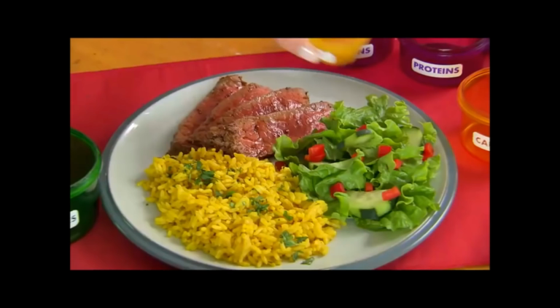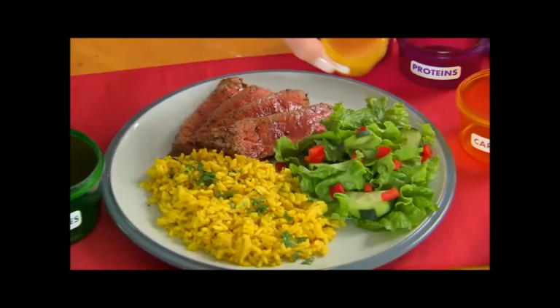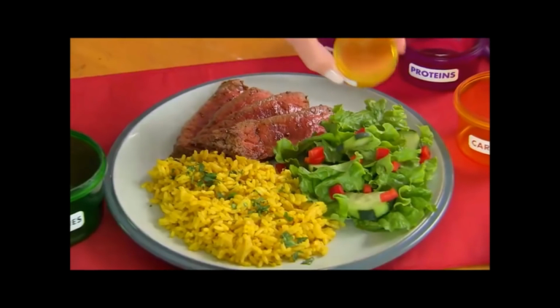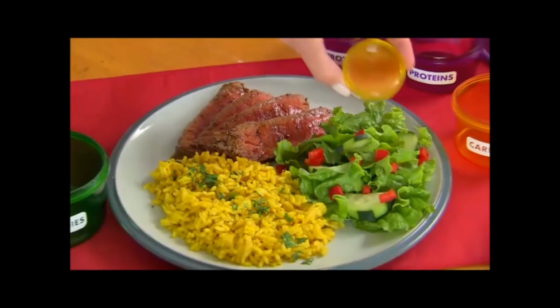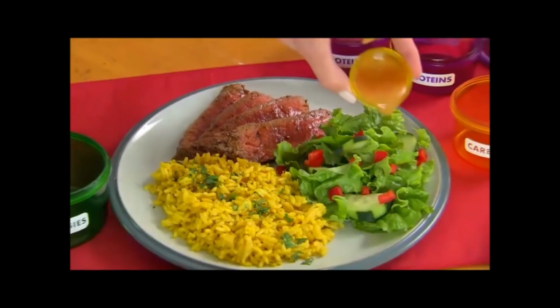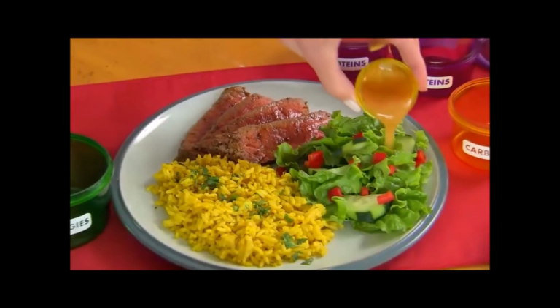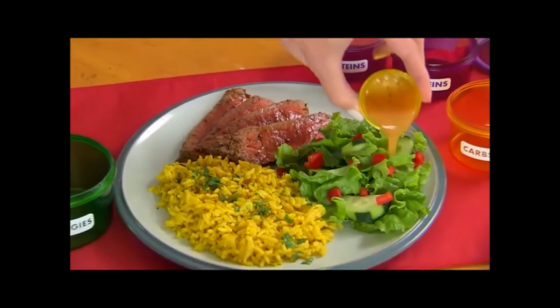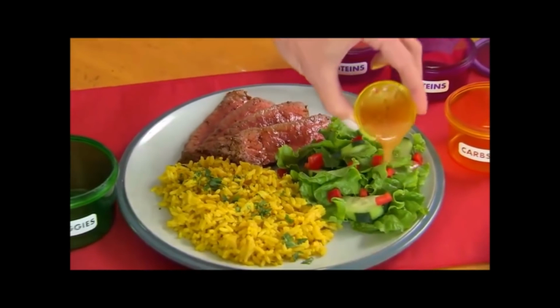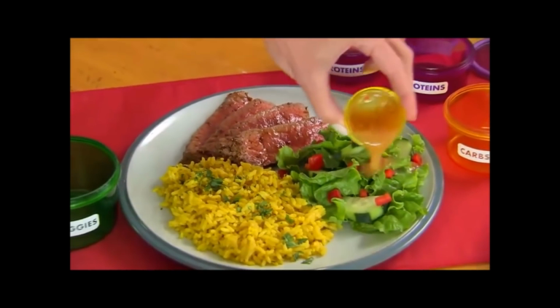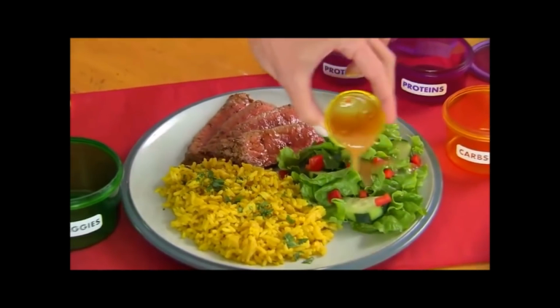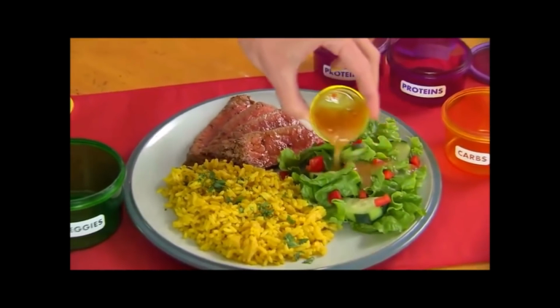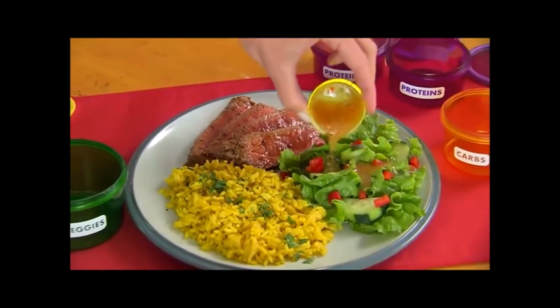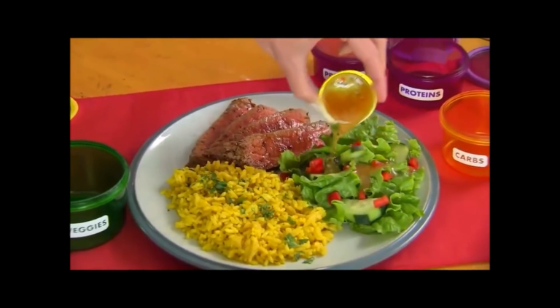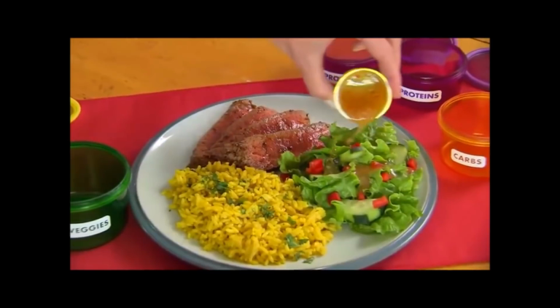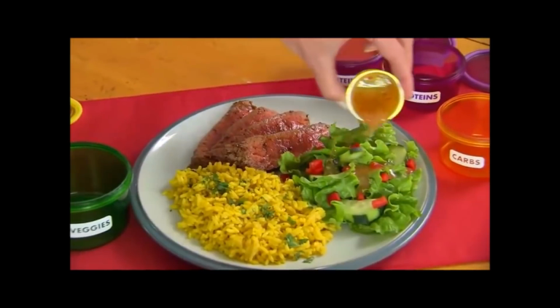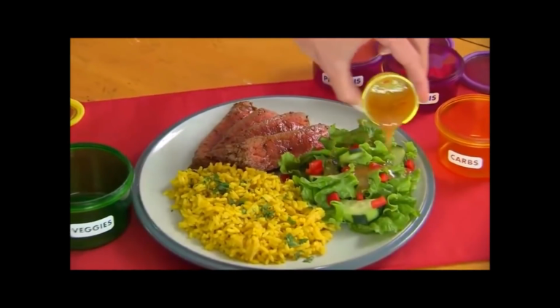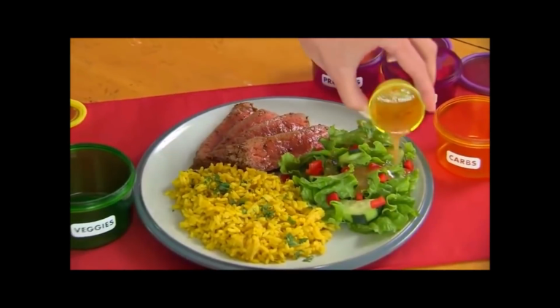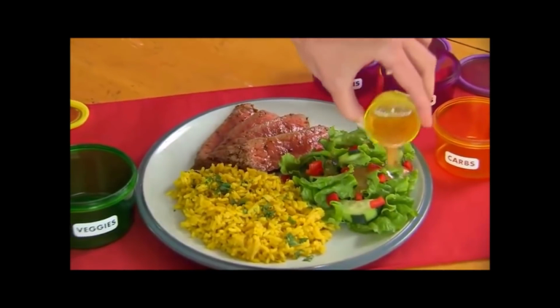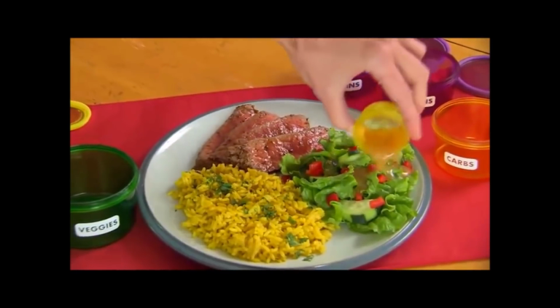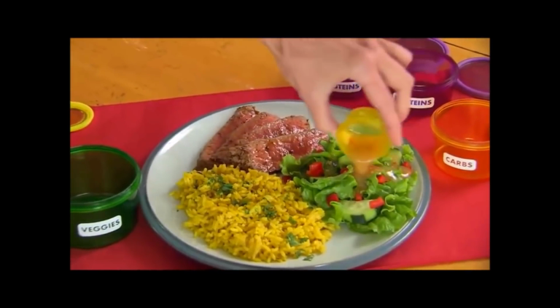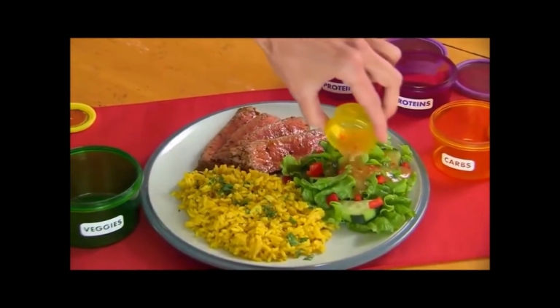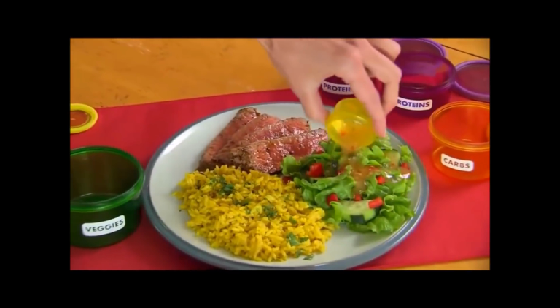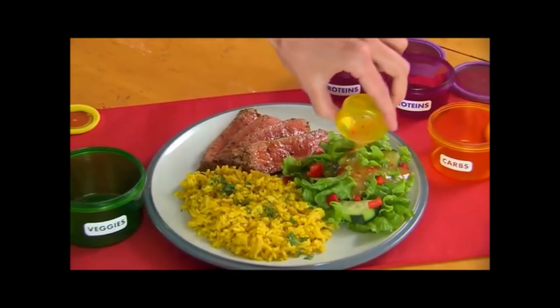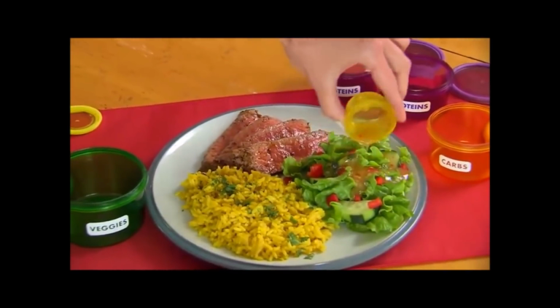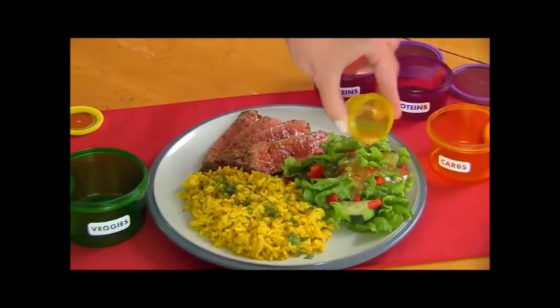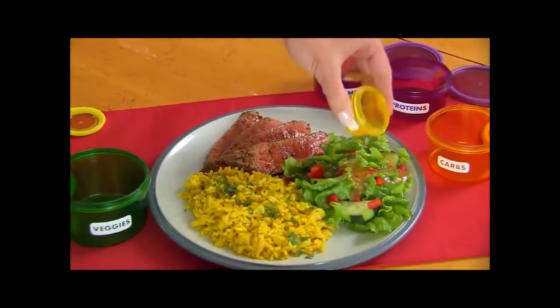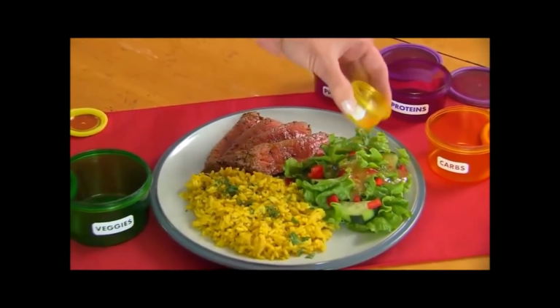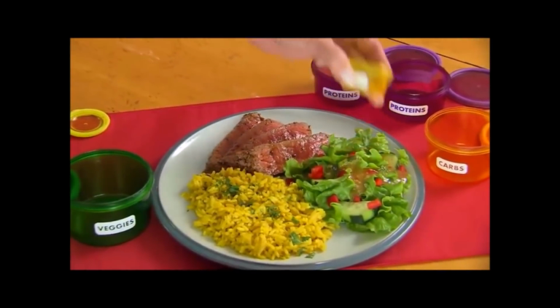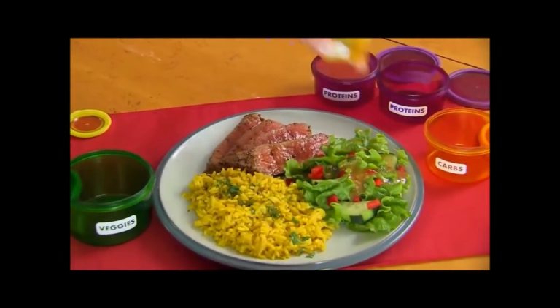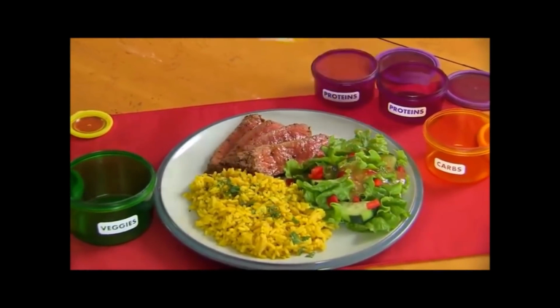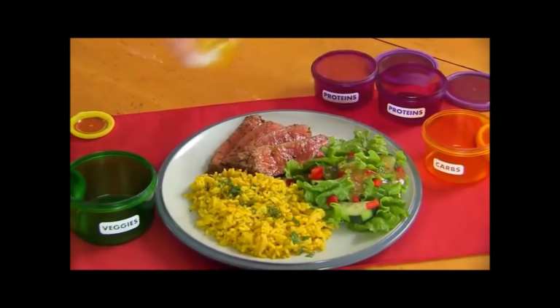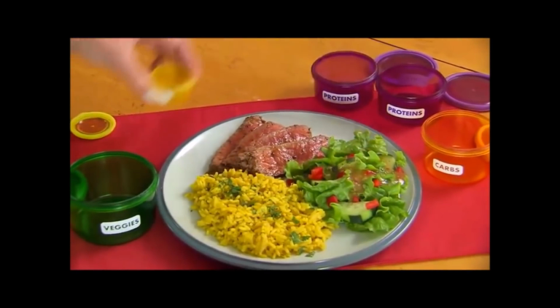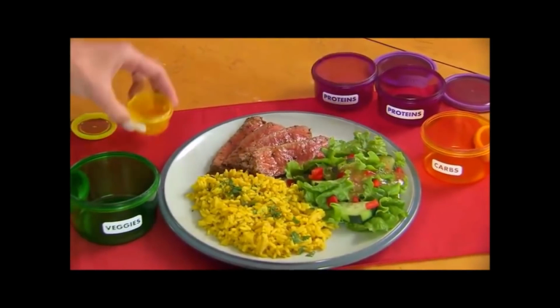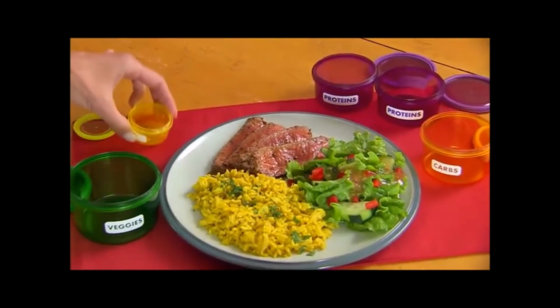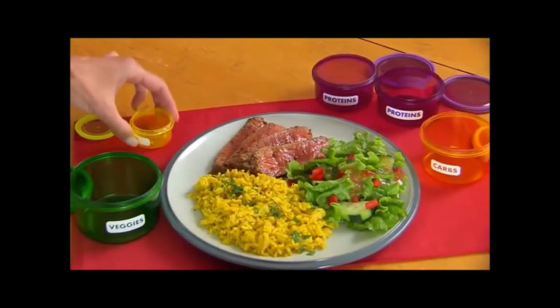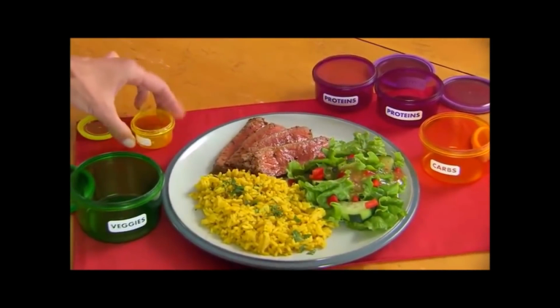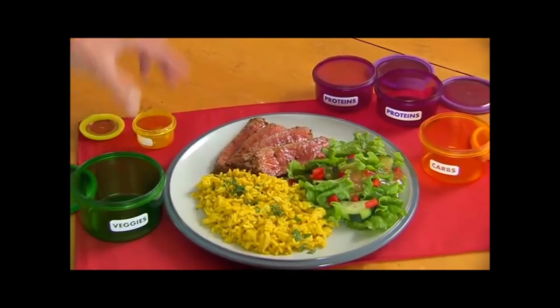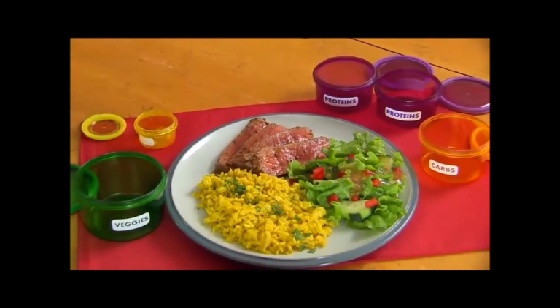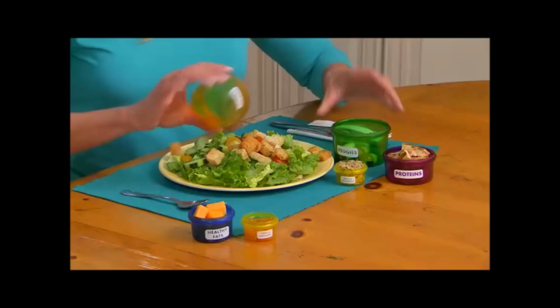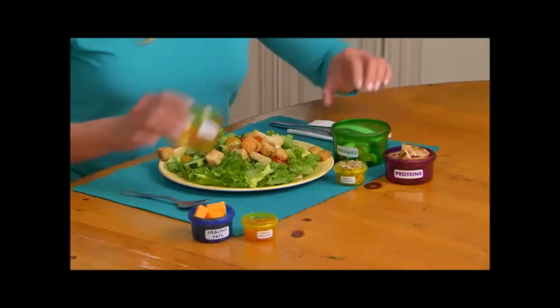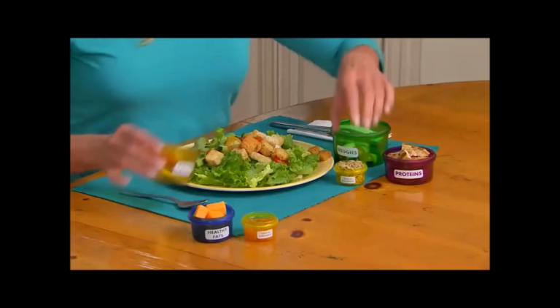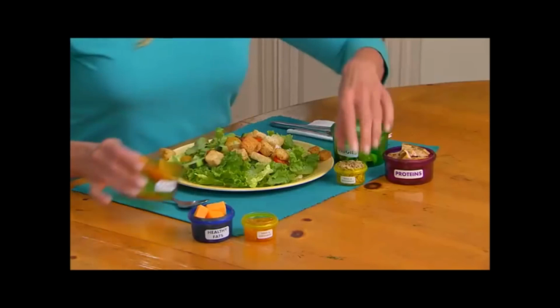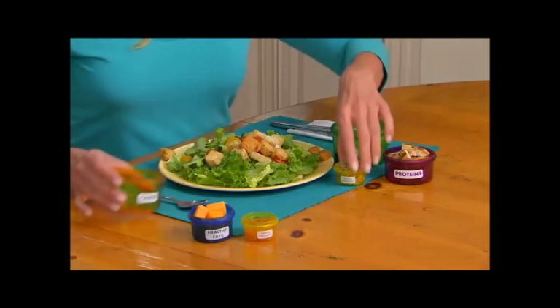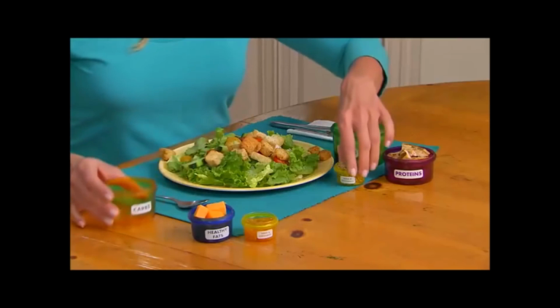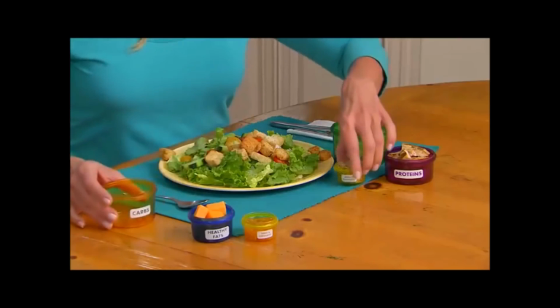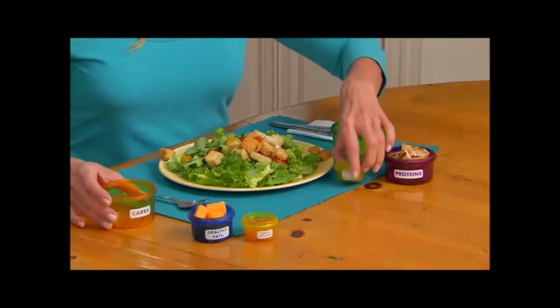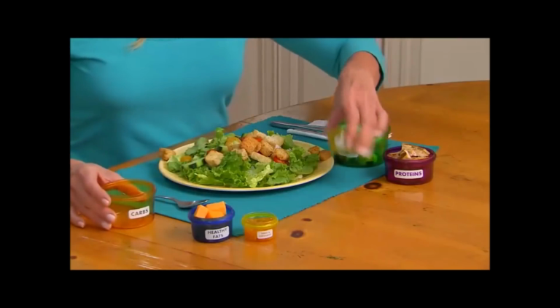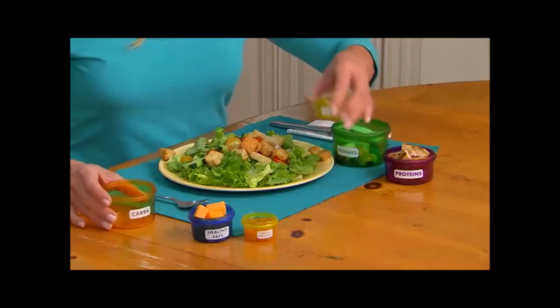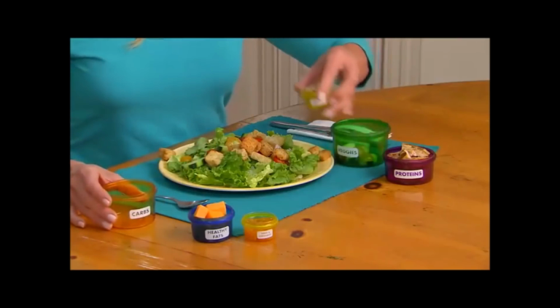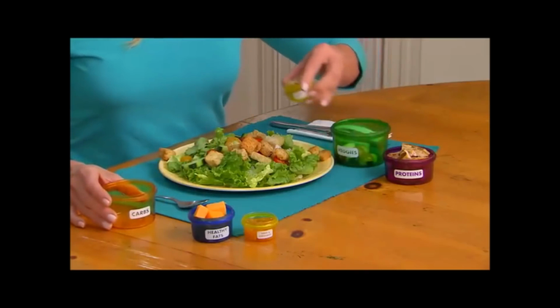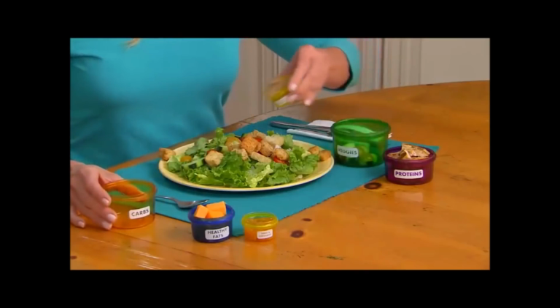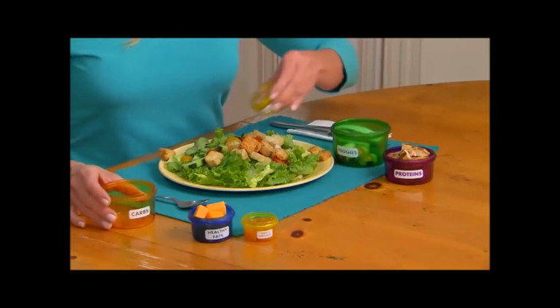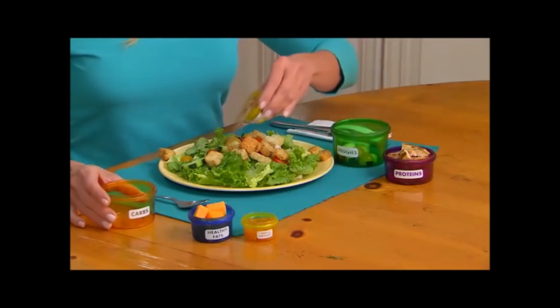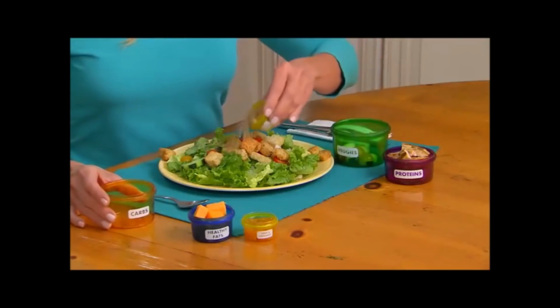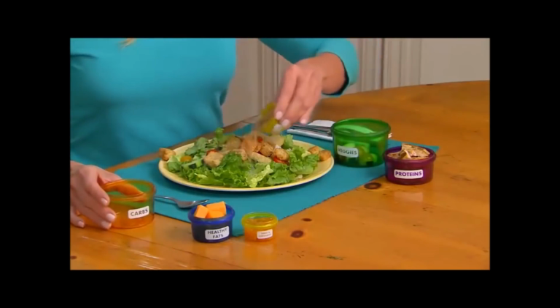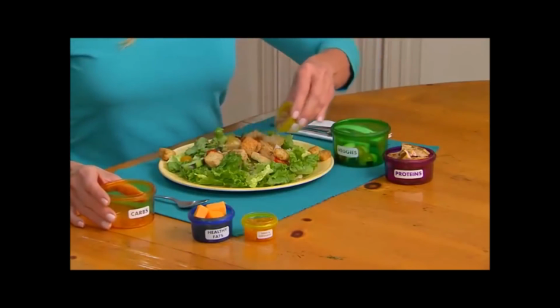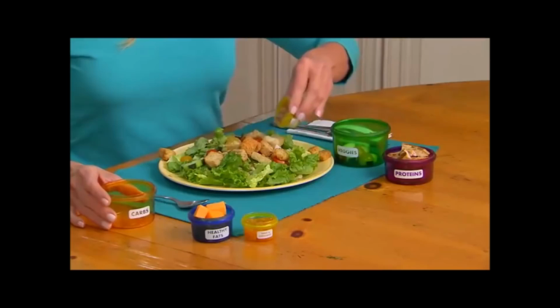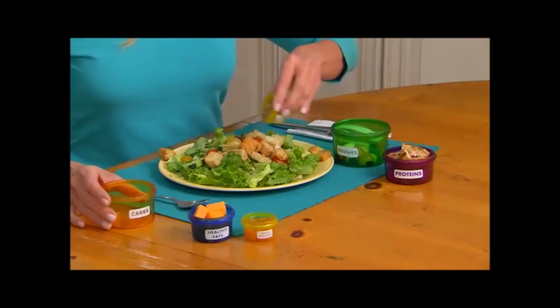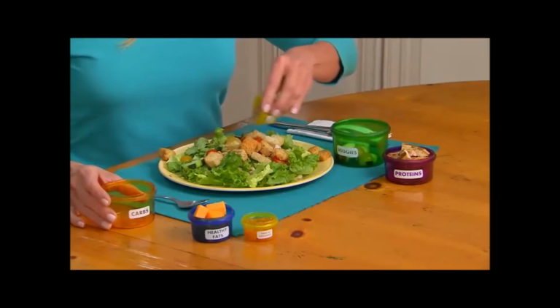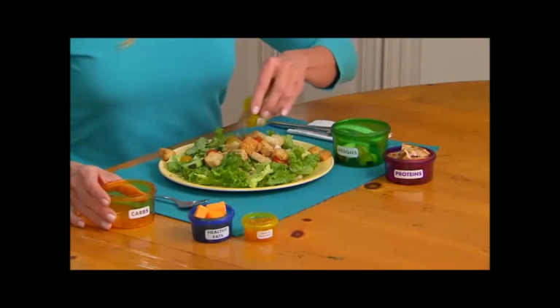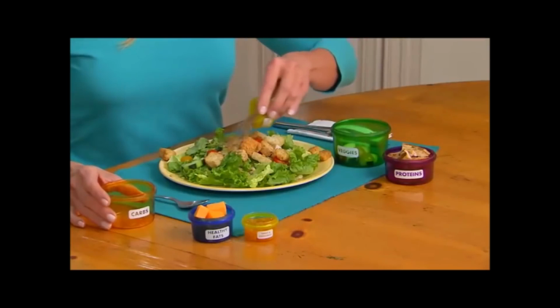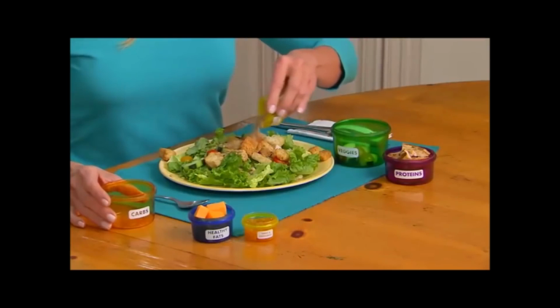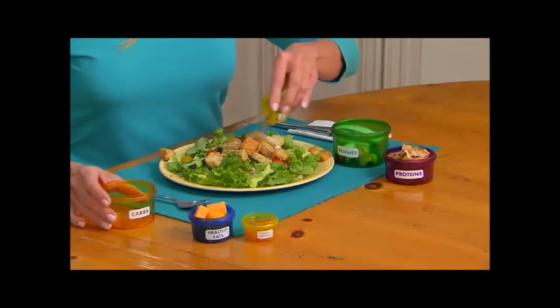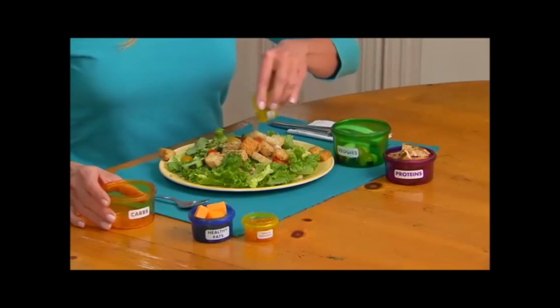And seeds and dressings. When you're out of containers, you're done eating for the day. It's that easy. Combine a few containers for delicious, satisfying meals.